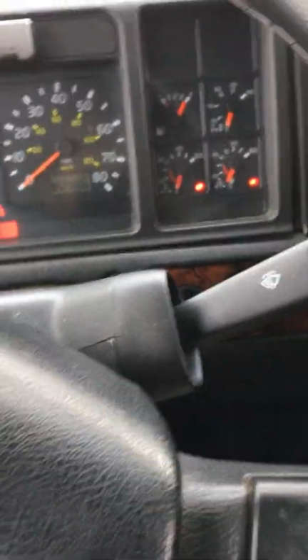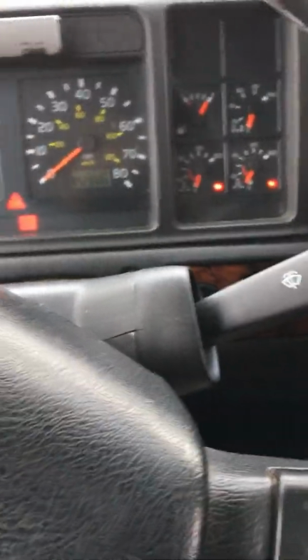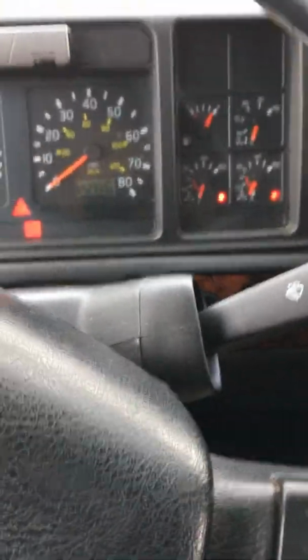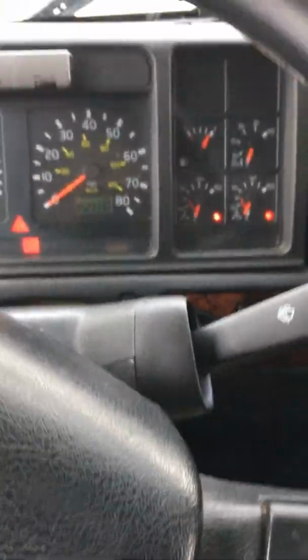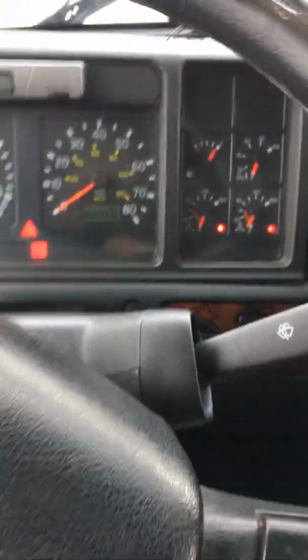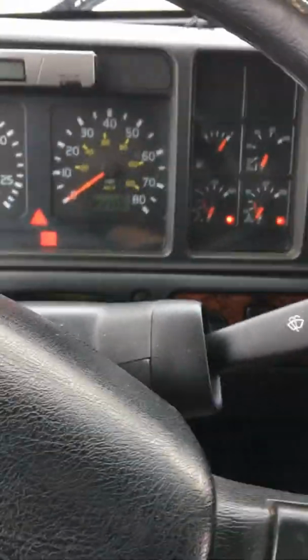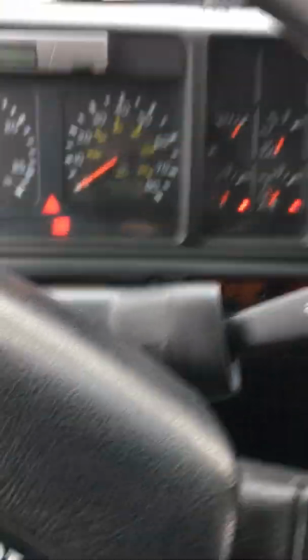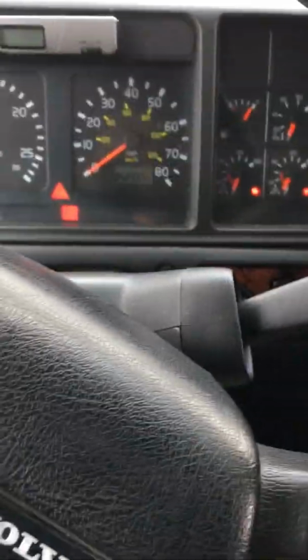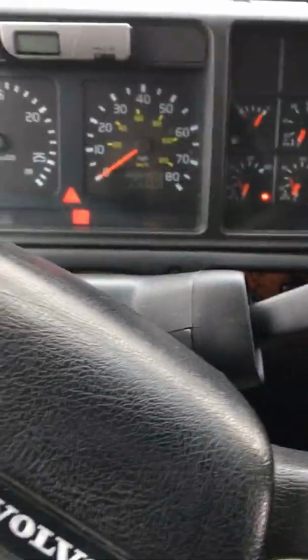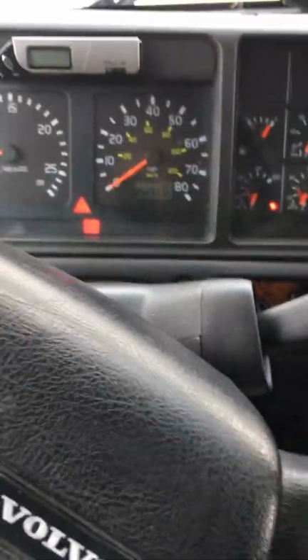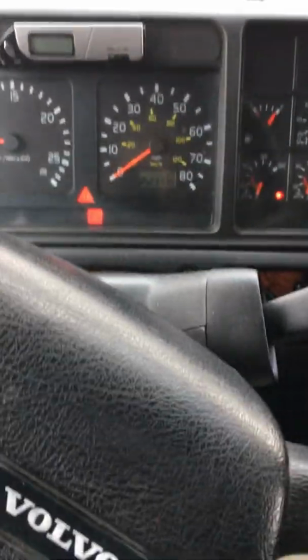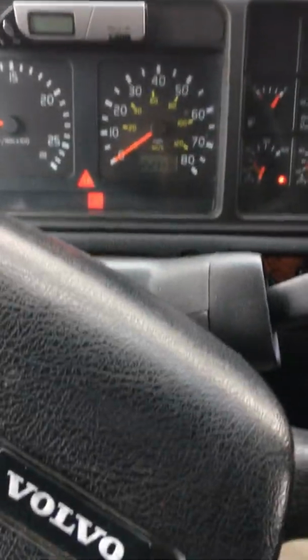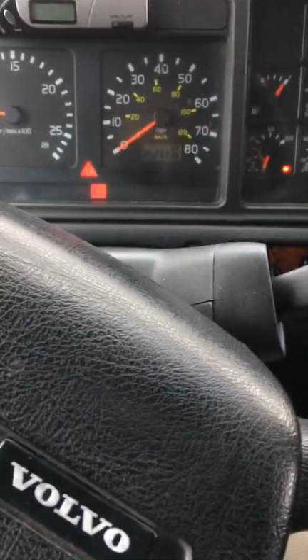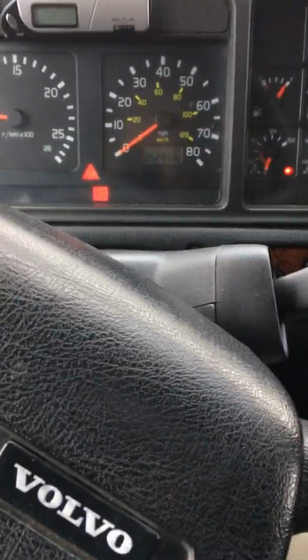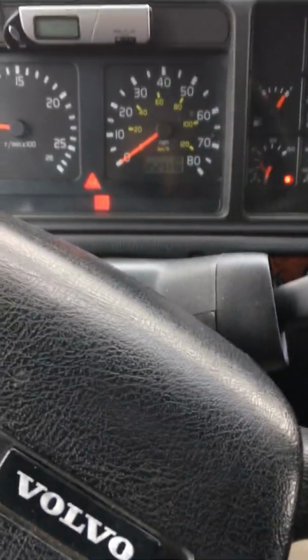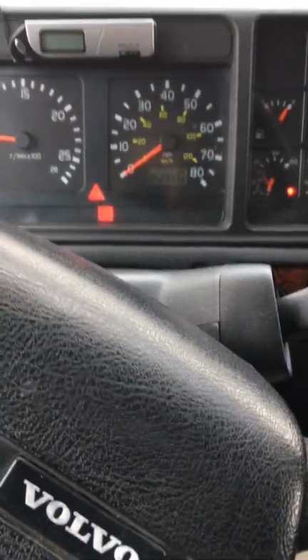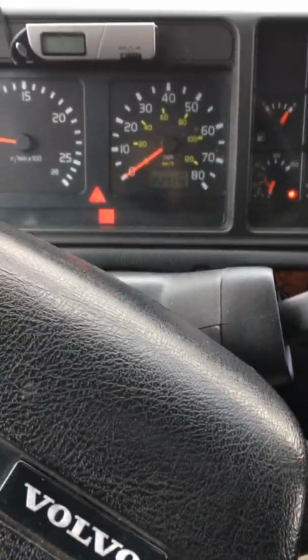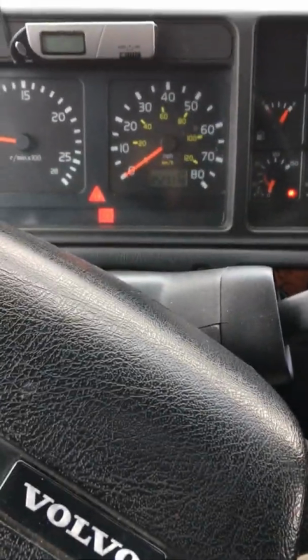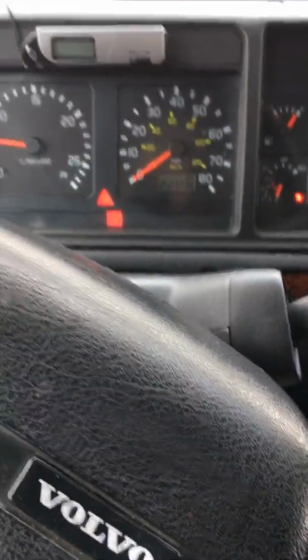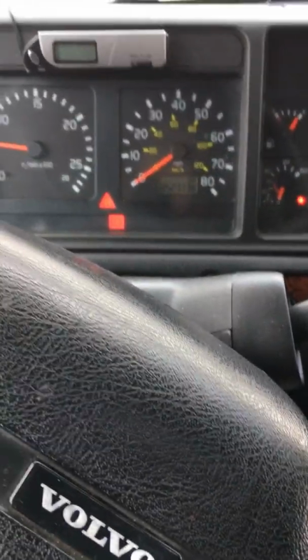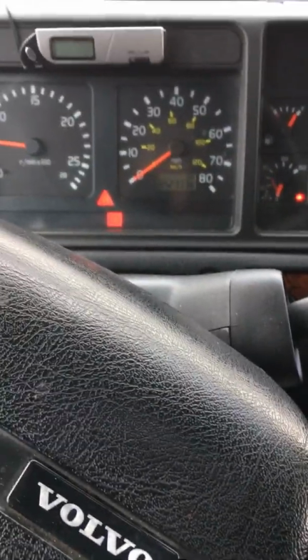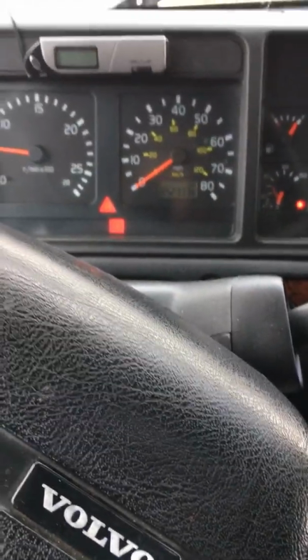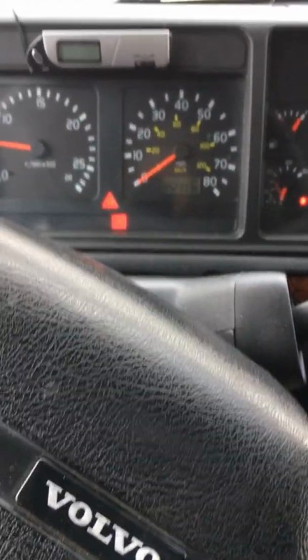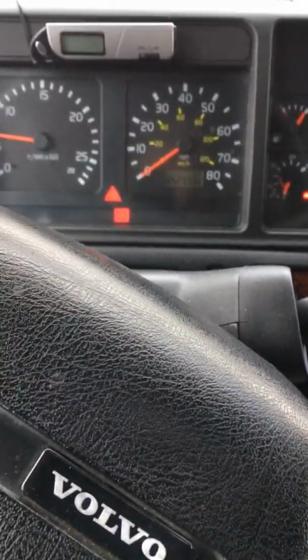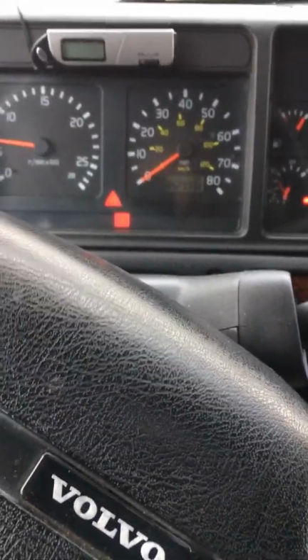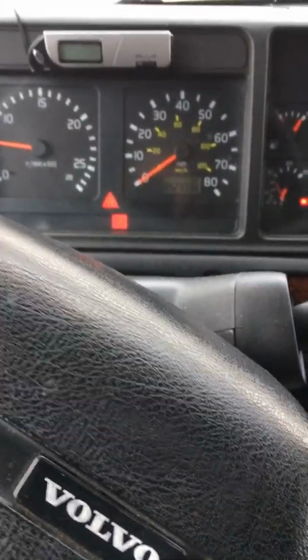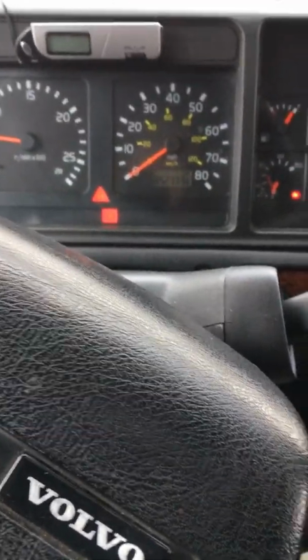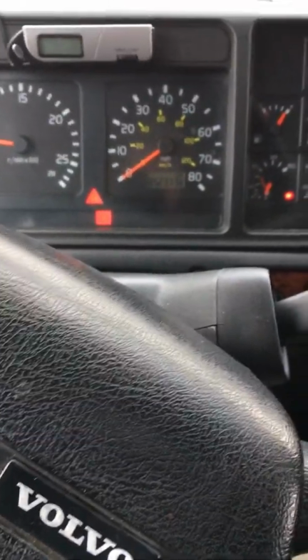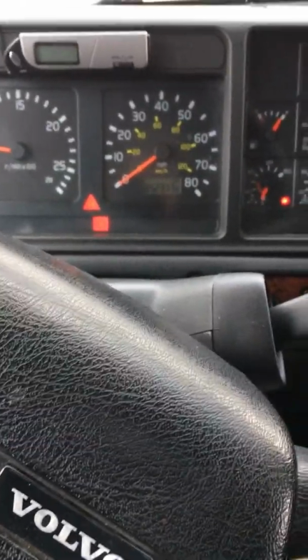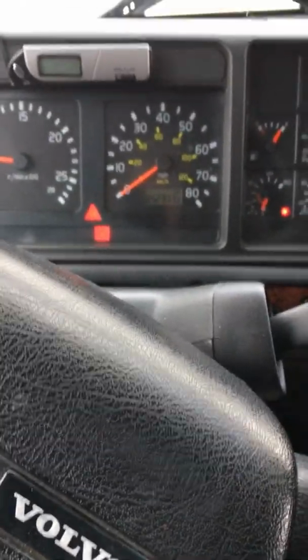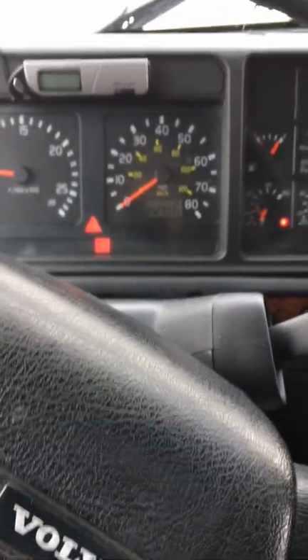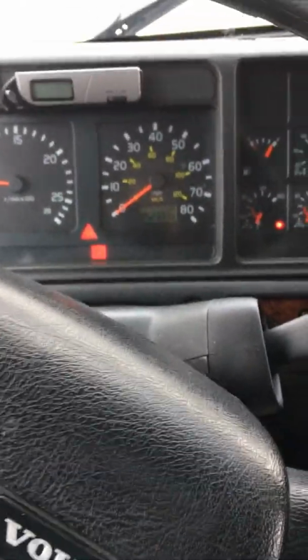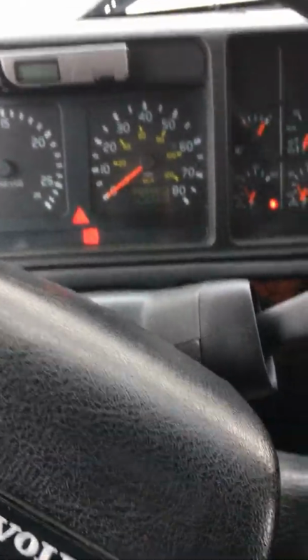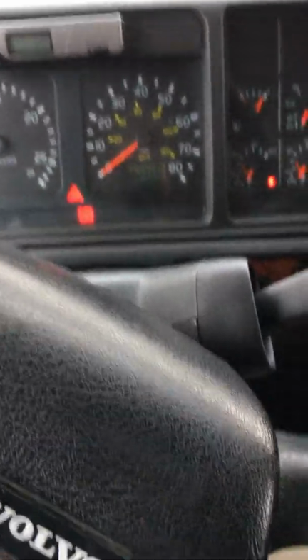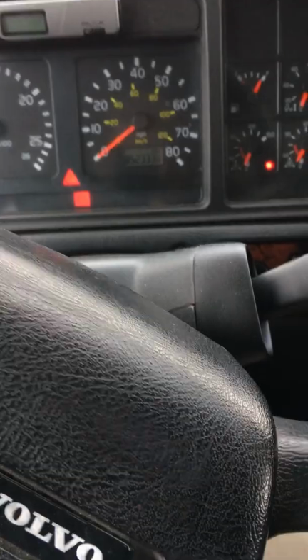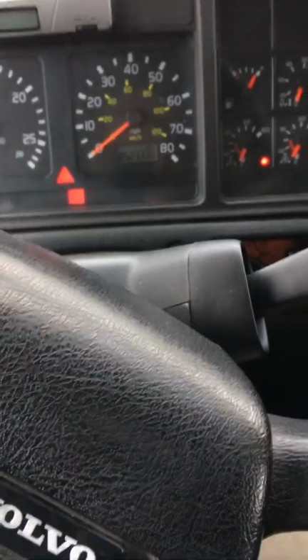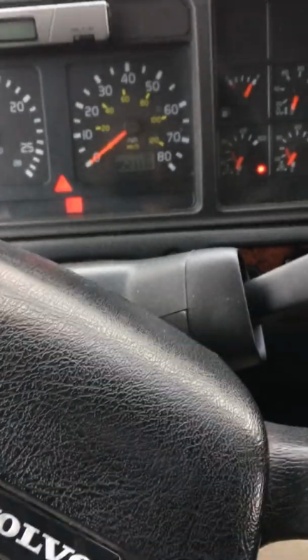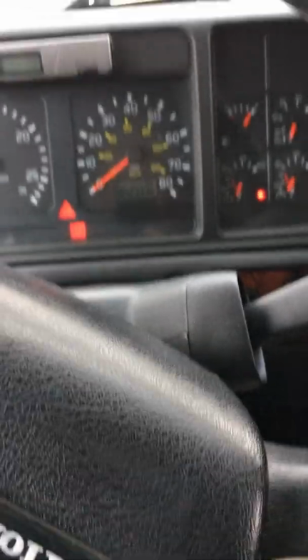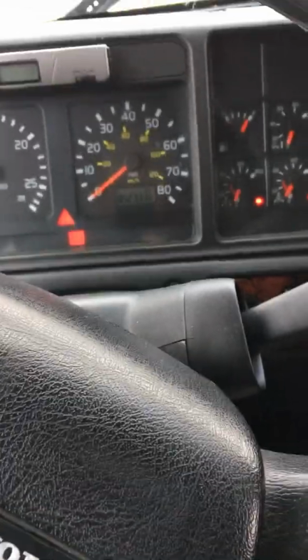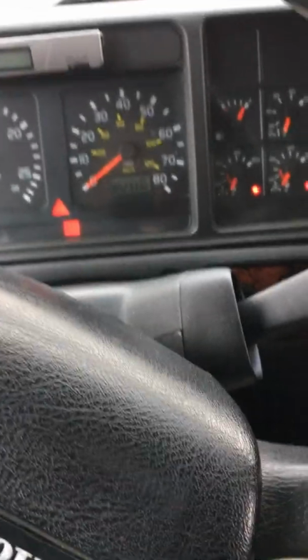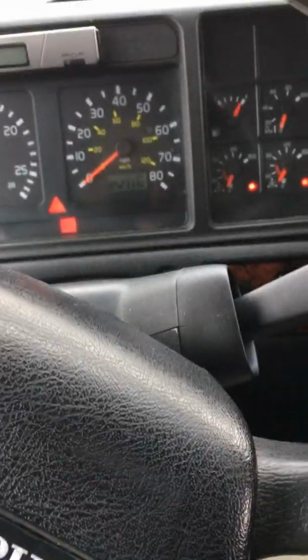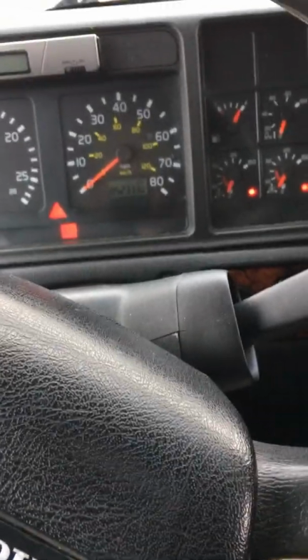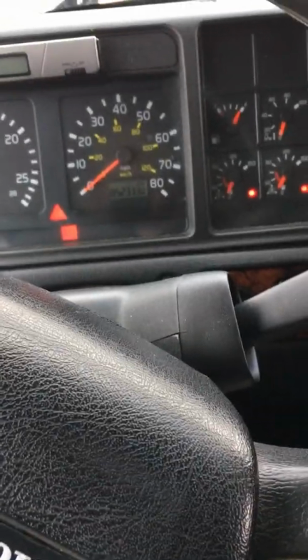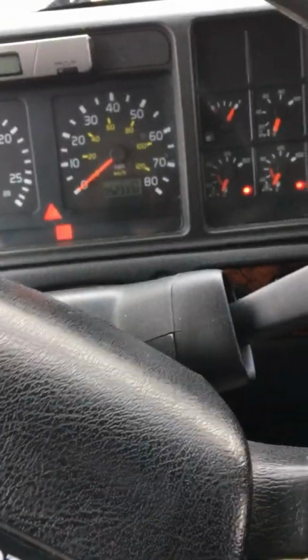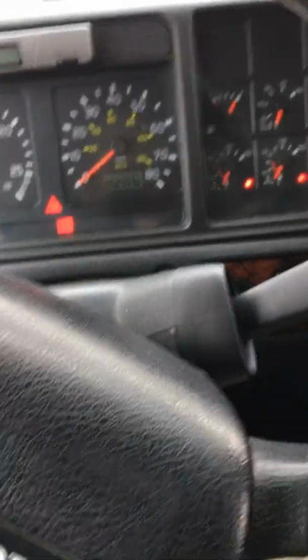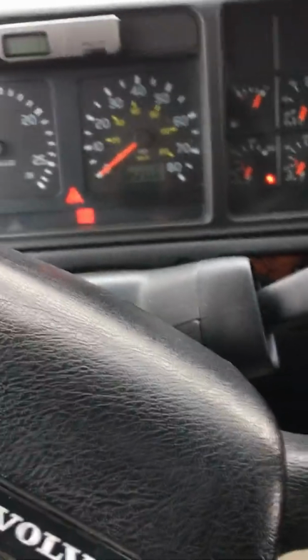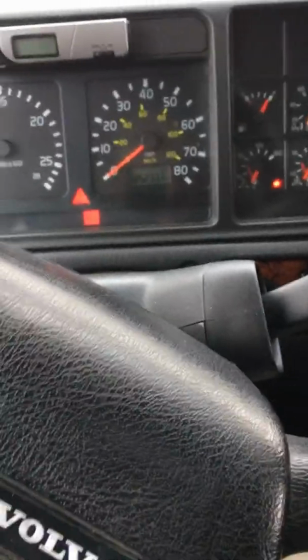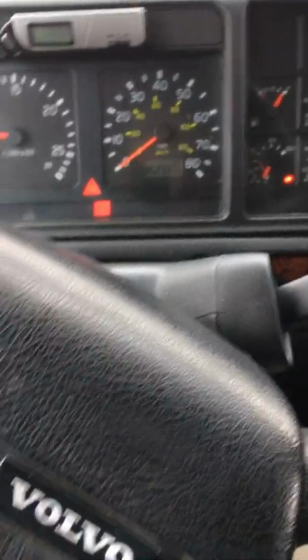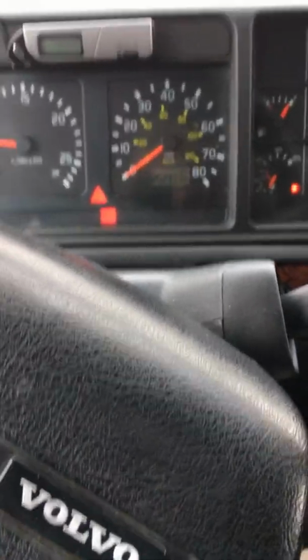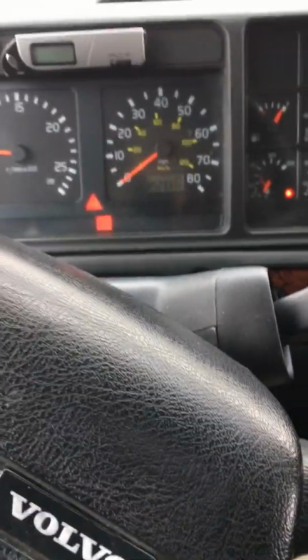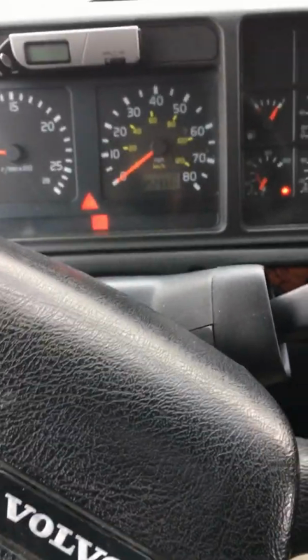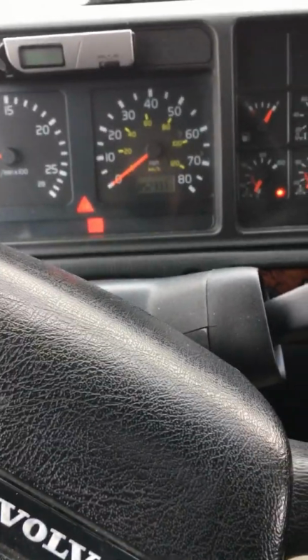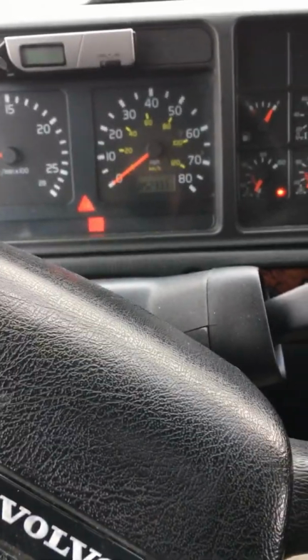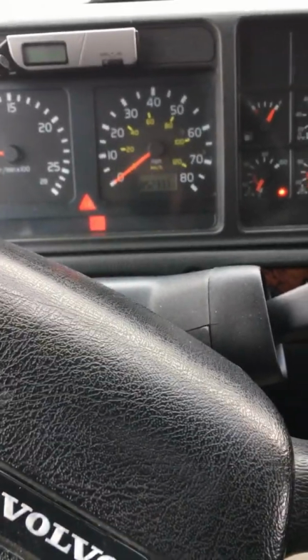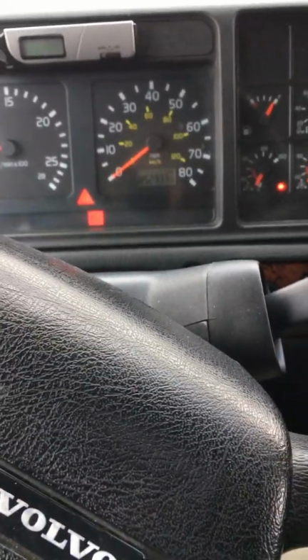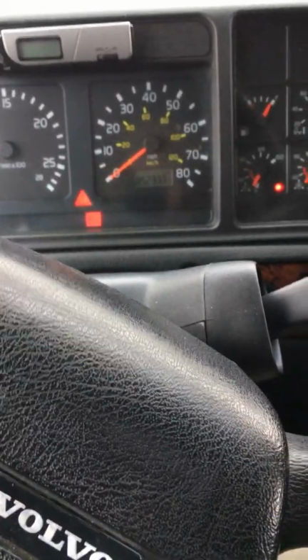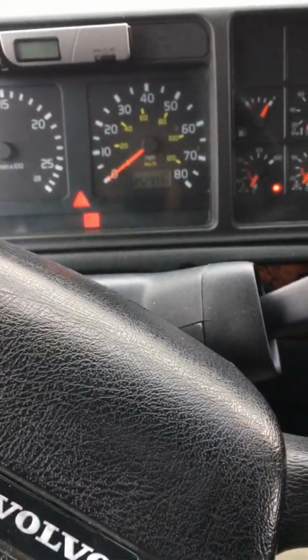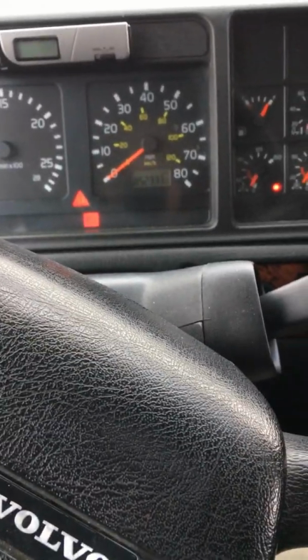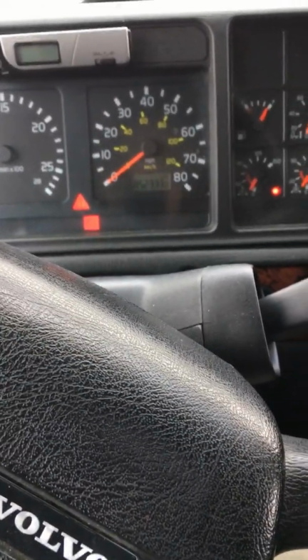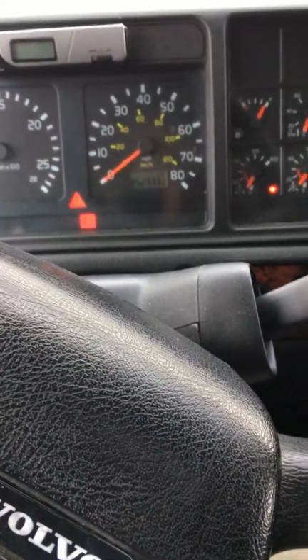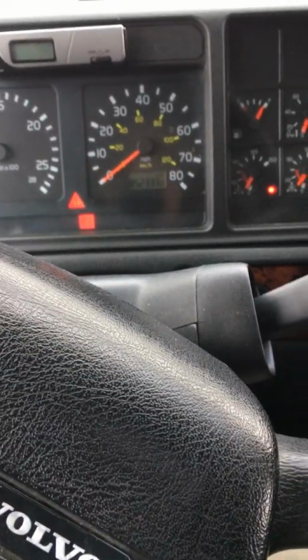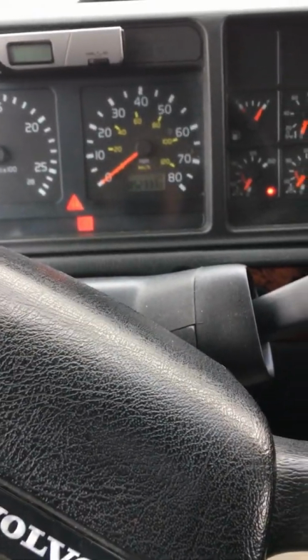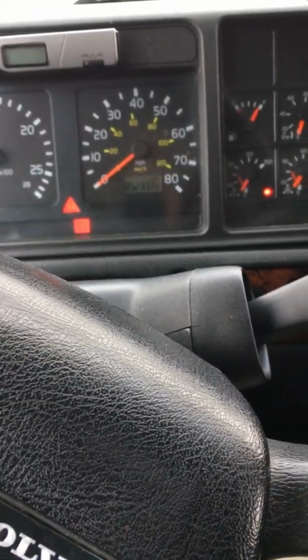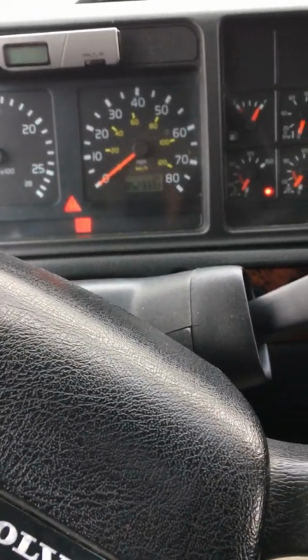We're back in the Volvo cab. This is chapter 2 on the operation of the truck, and we're going to talk about the auto shift transmission.